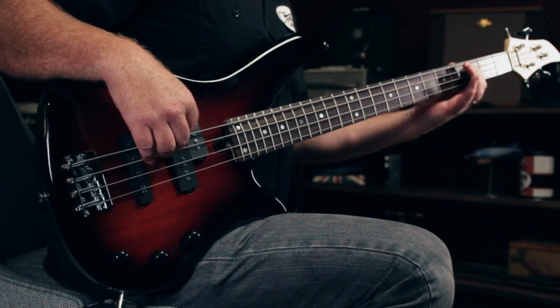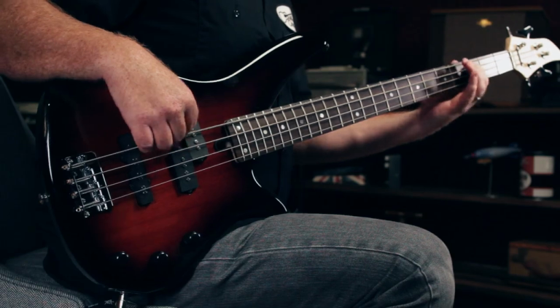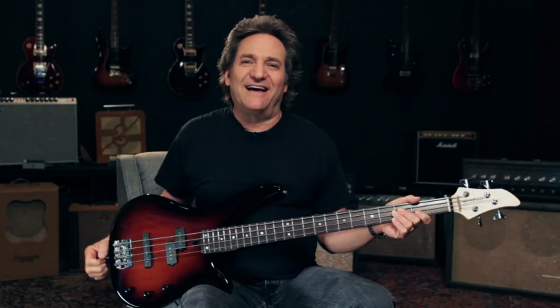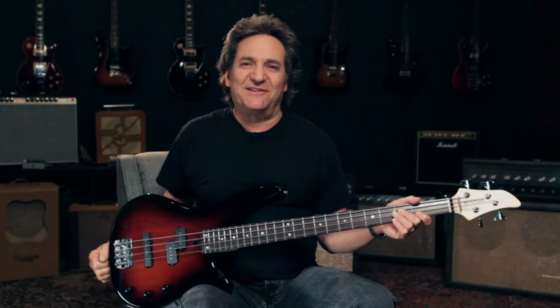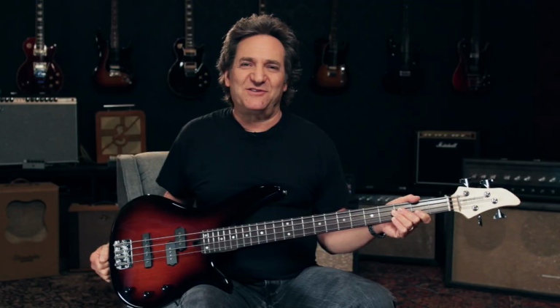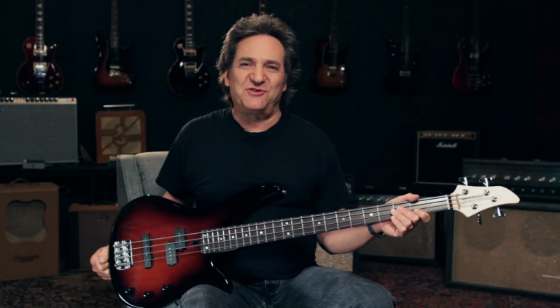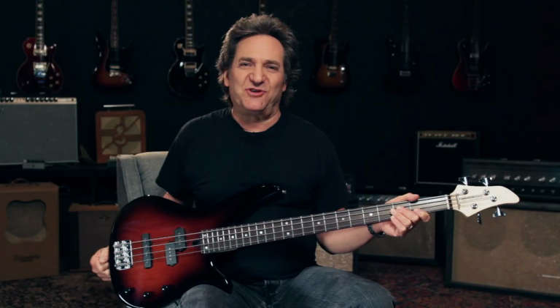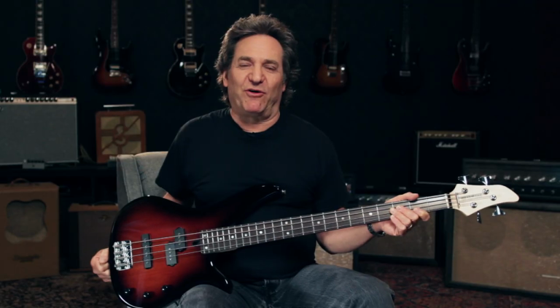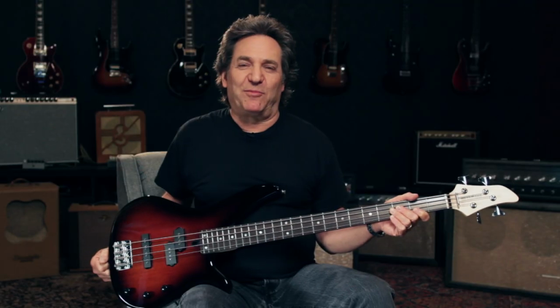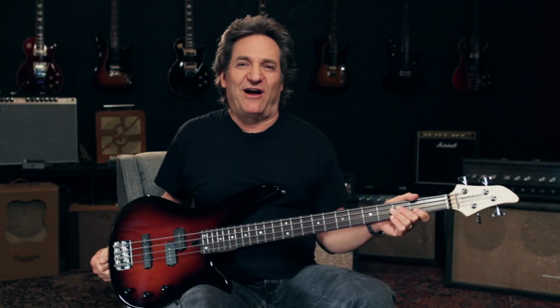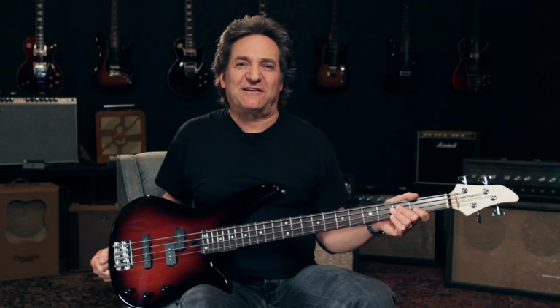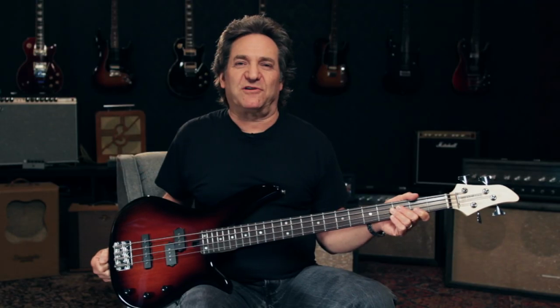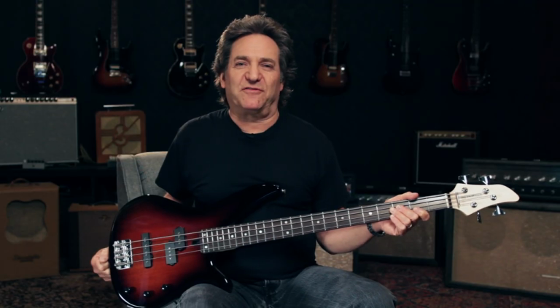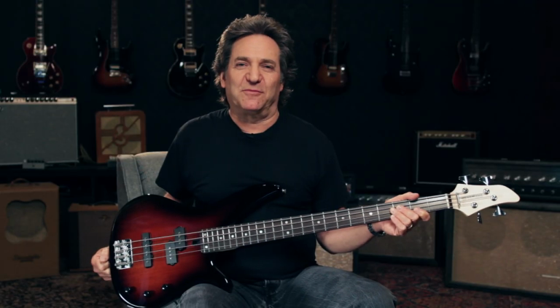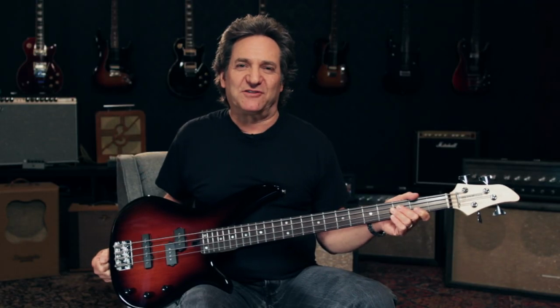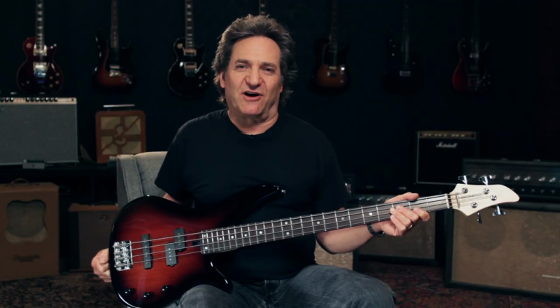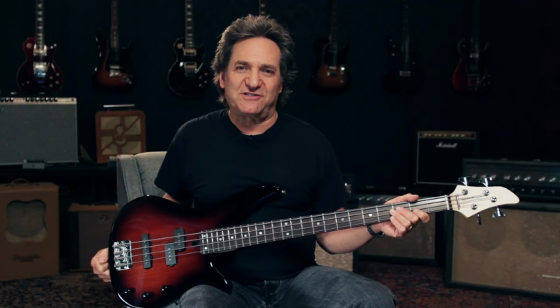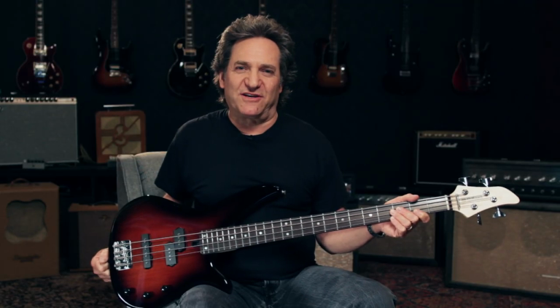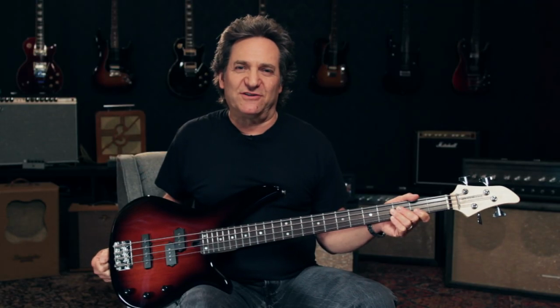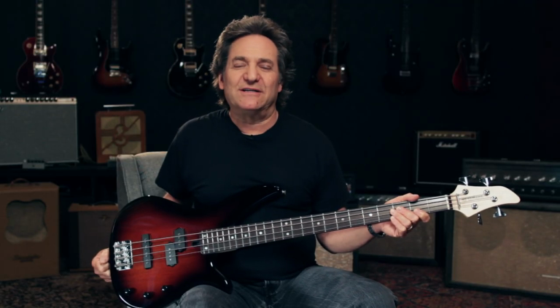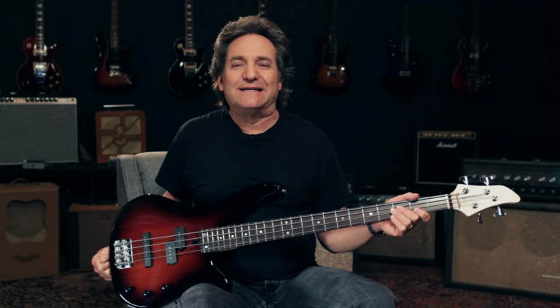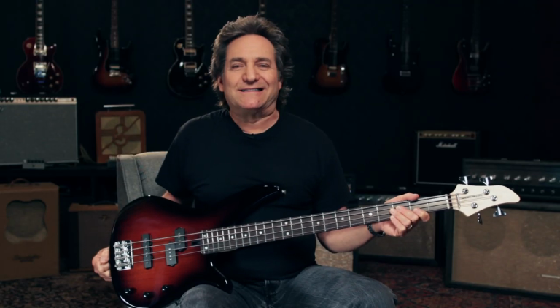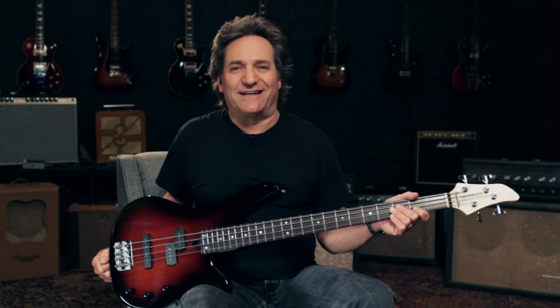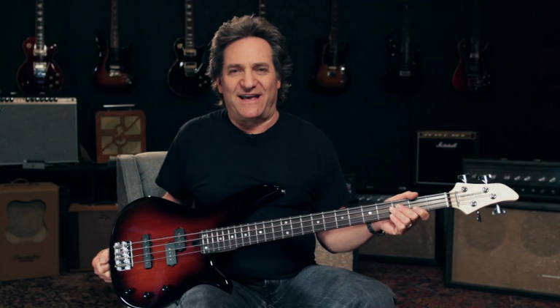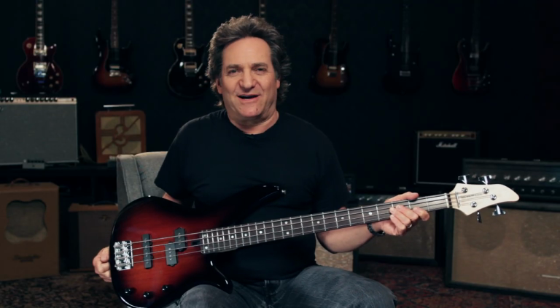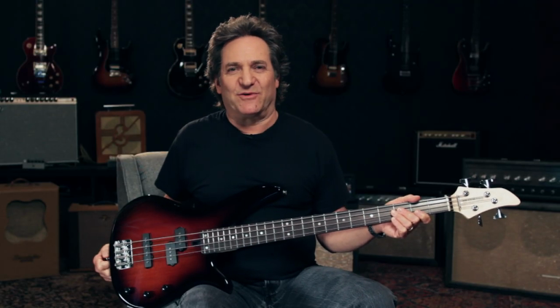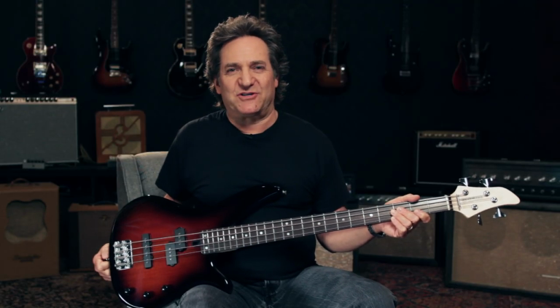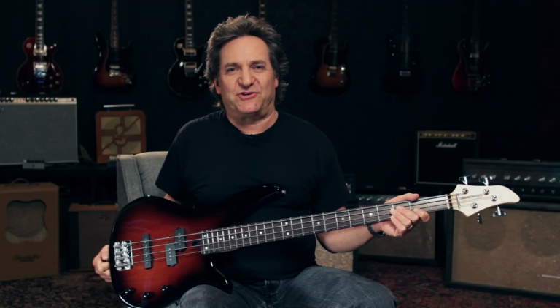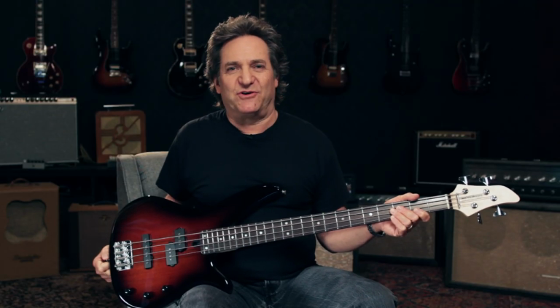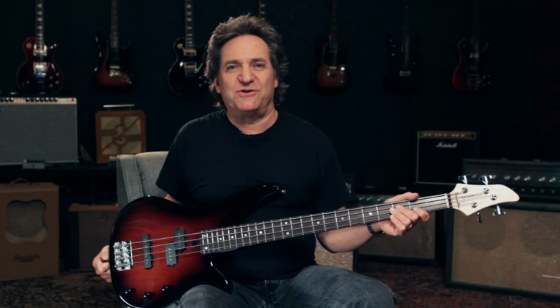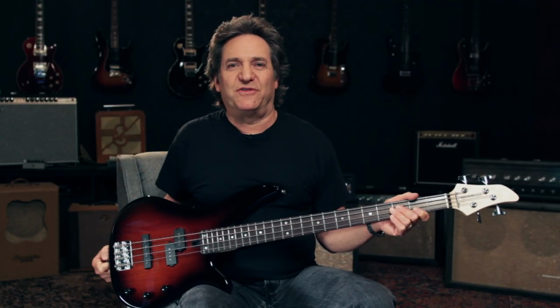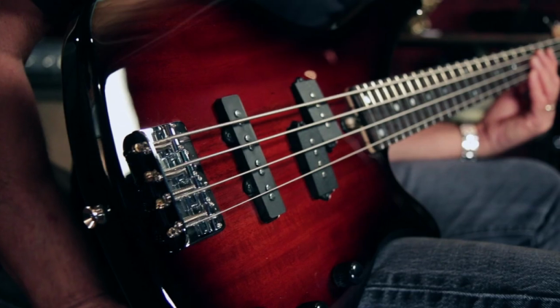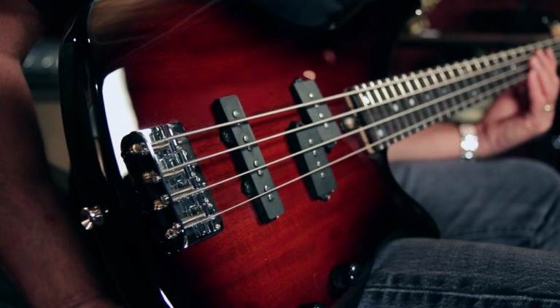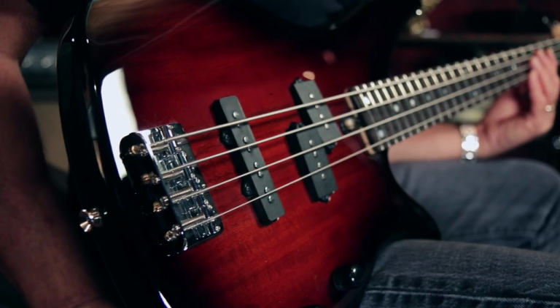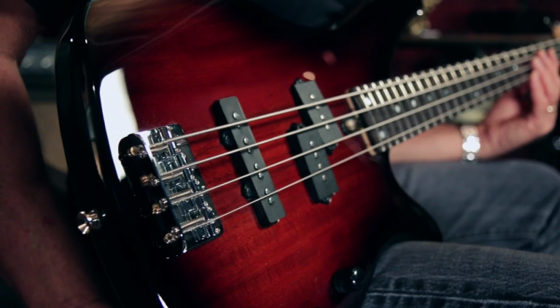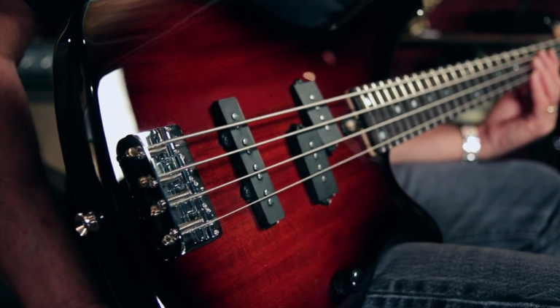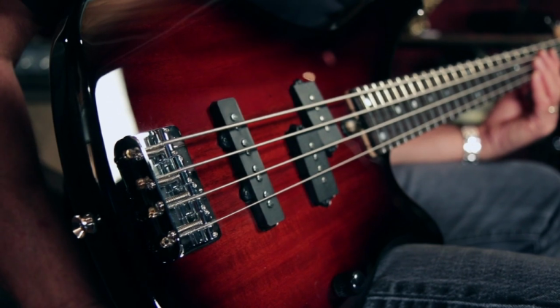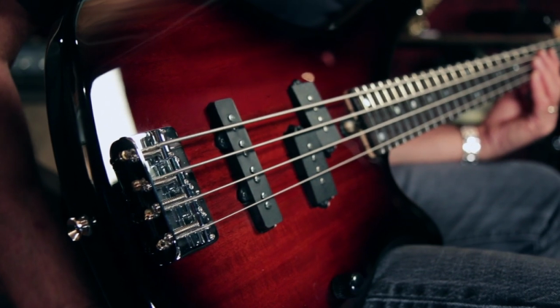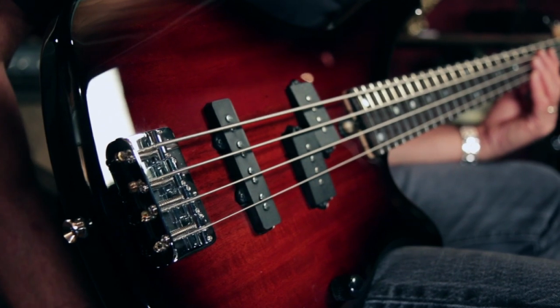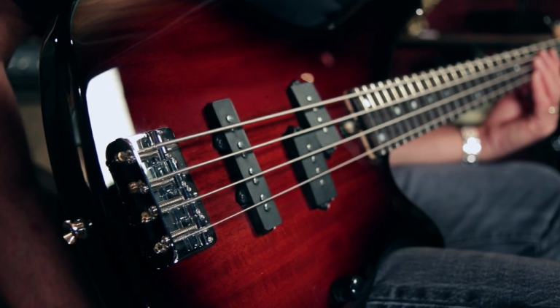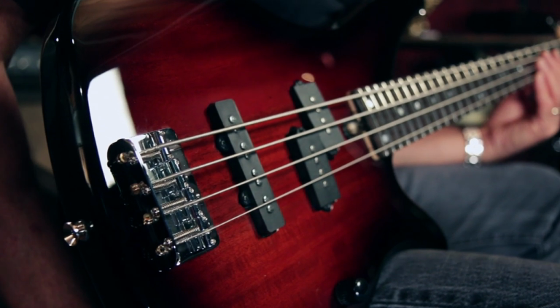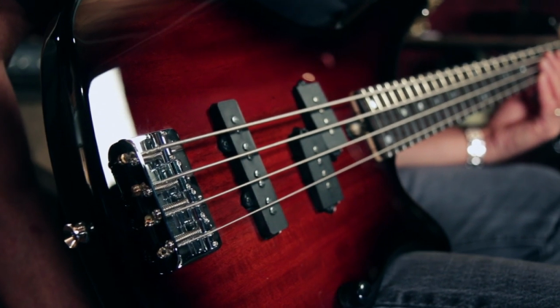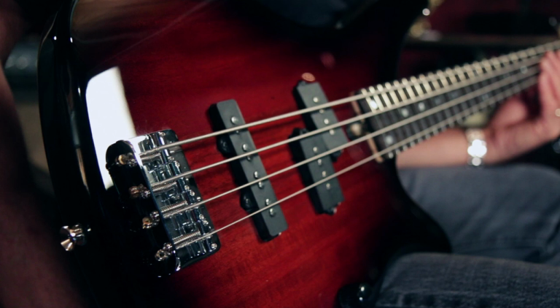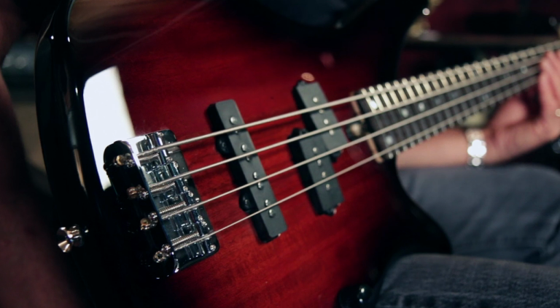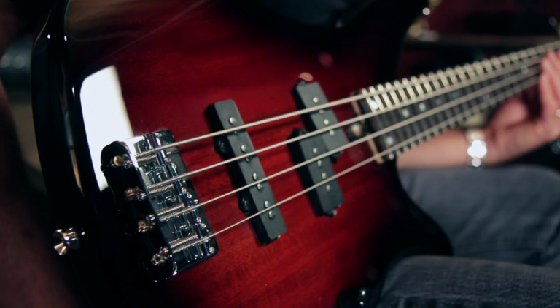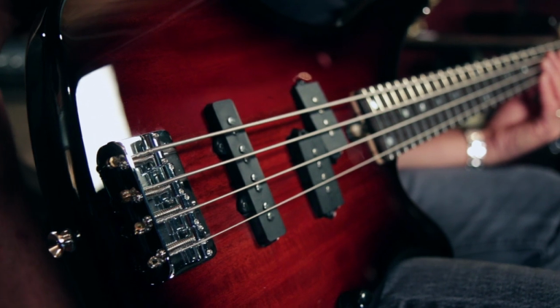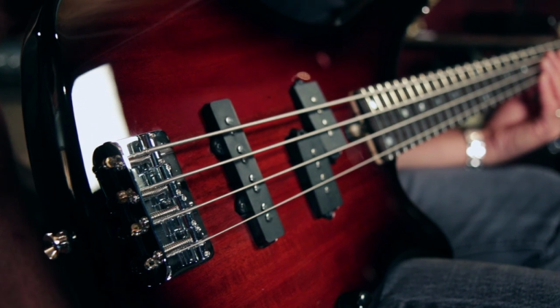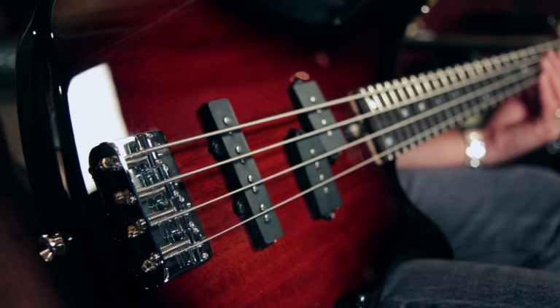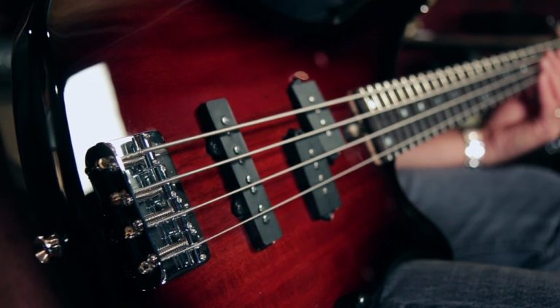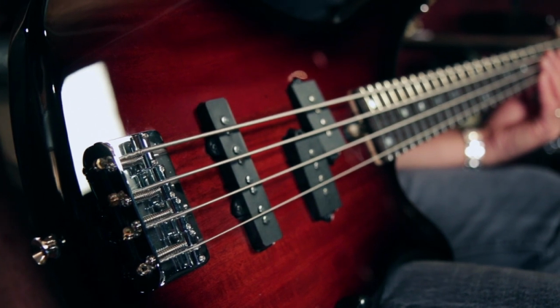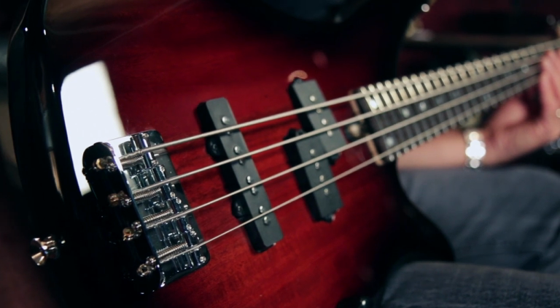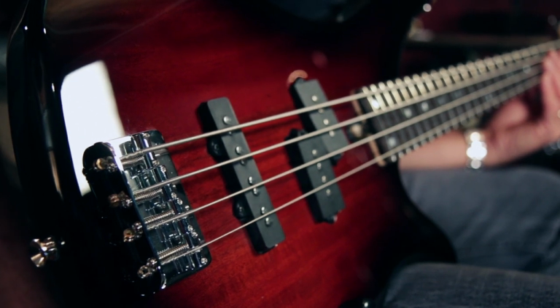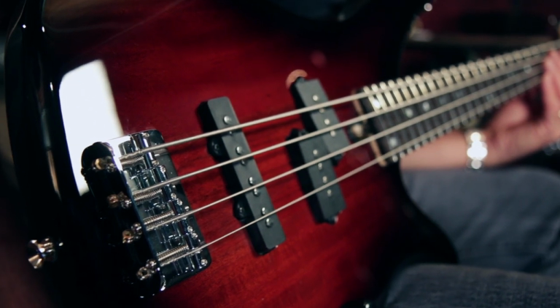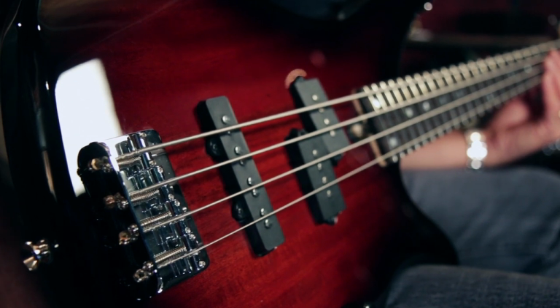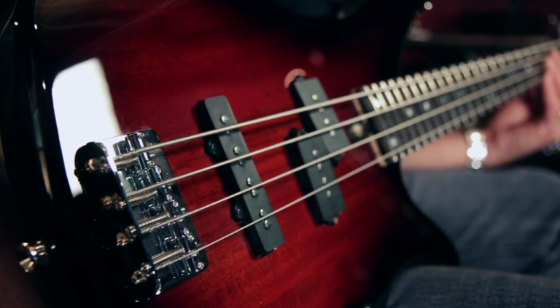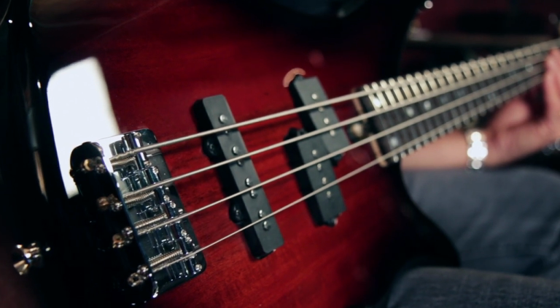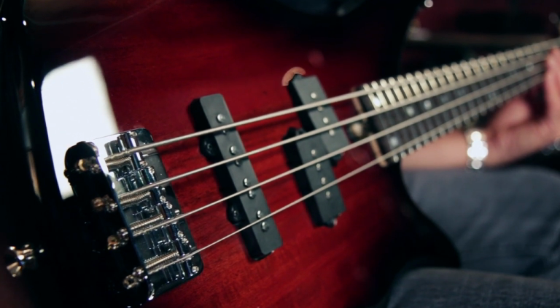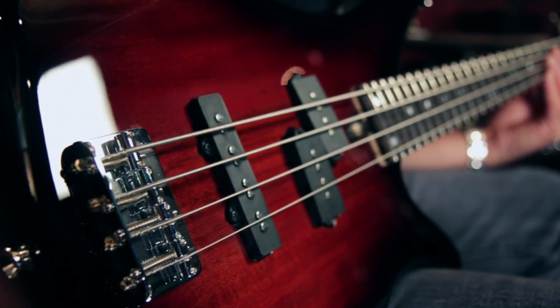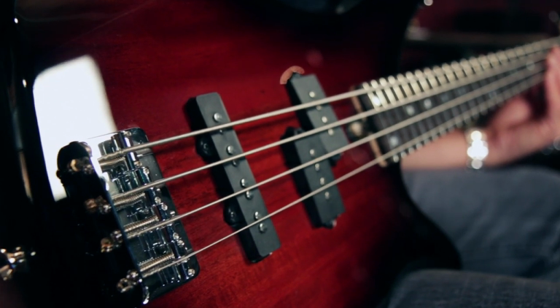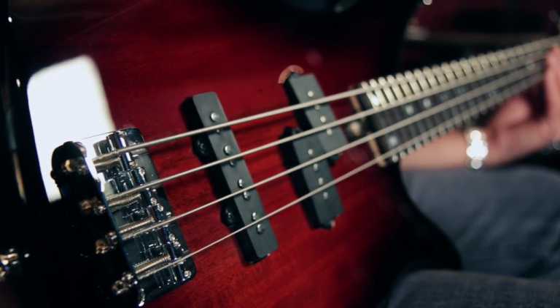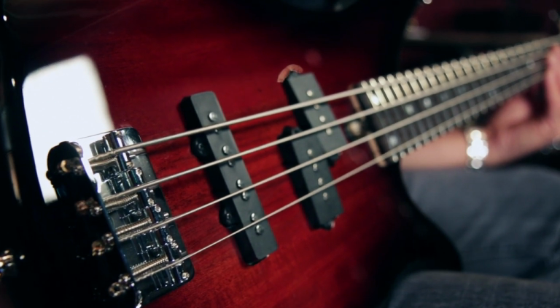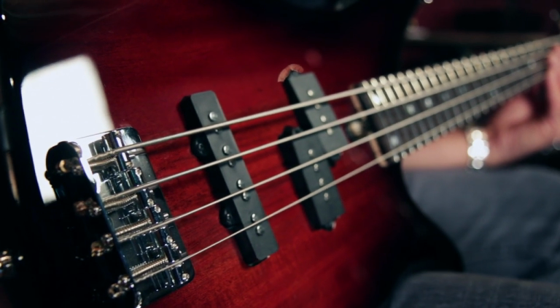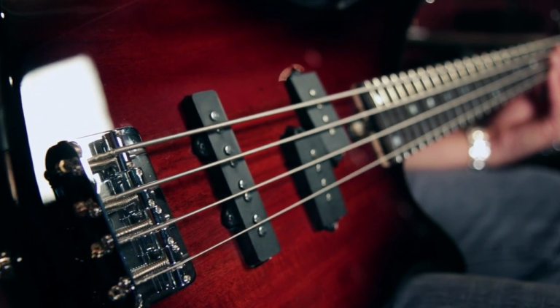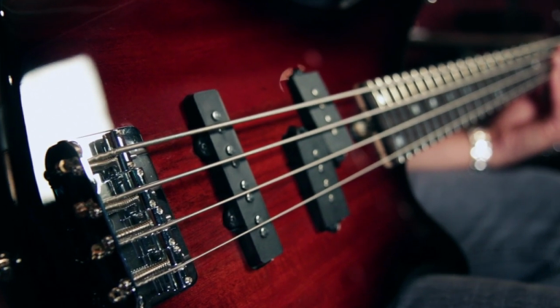Hey, this is Joey Brassler from Guitar Center. Today I want to show you the Yamaha RBX-170 bass in Old Violin Sunburst.